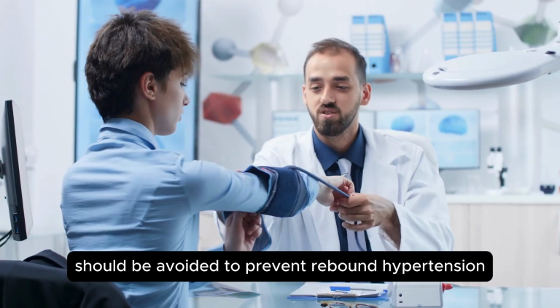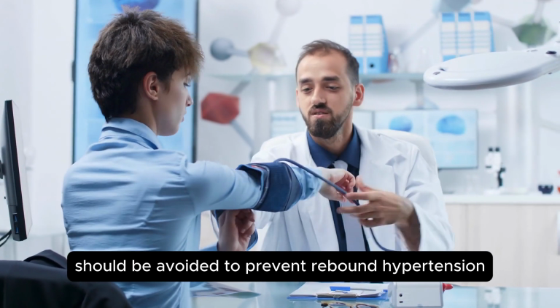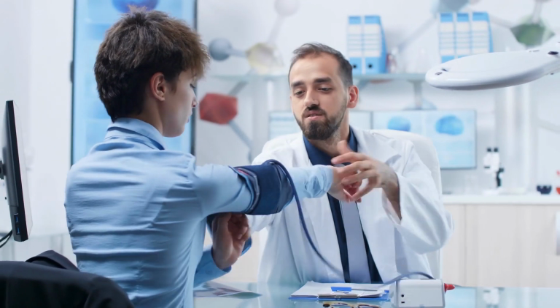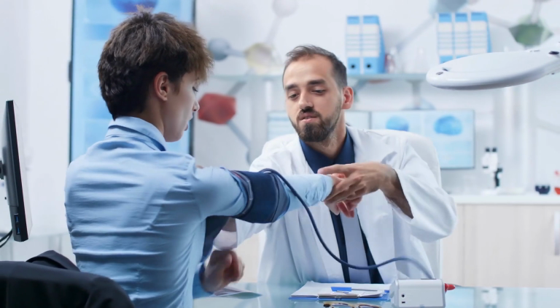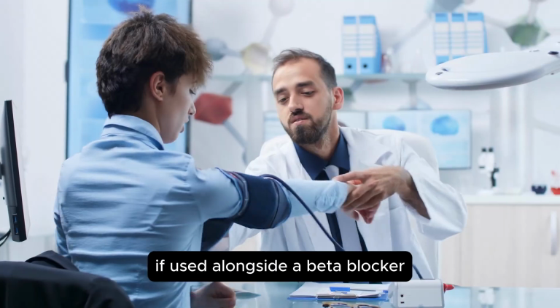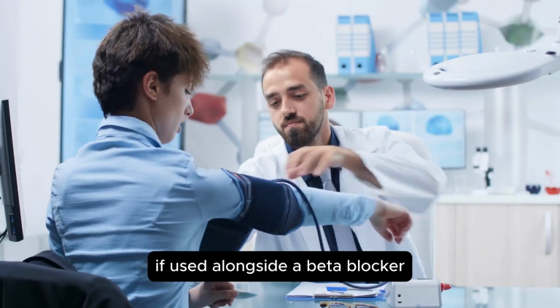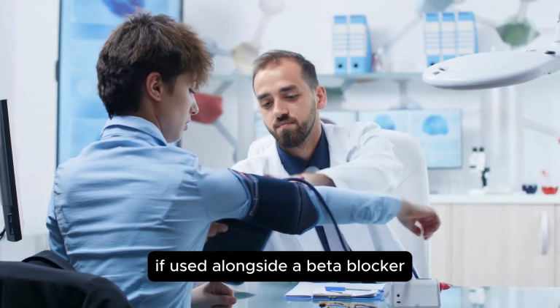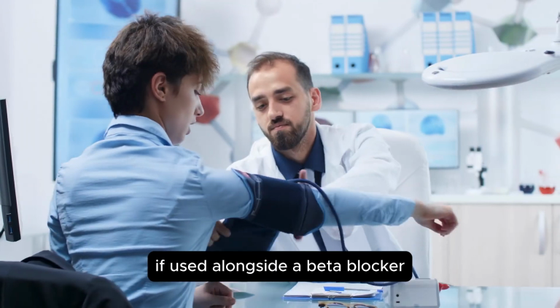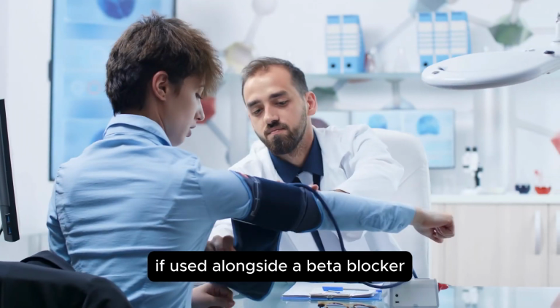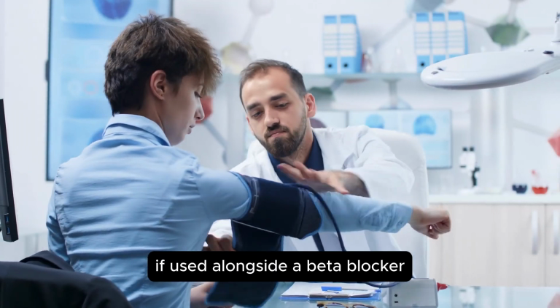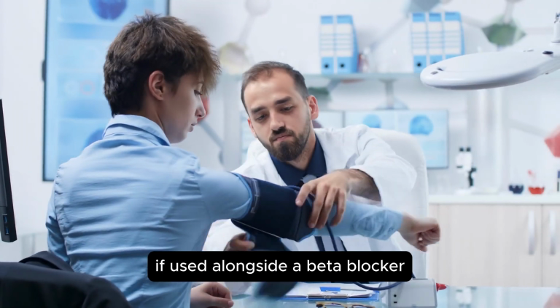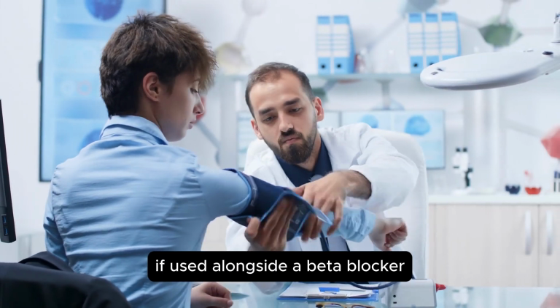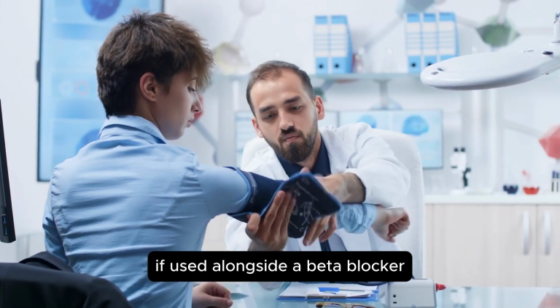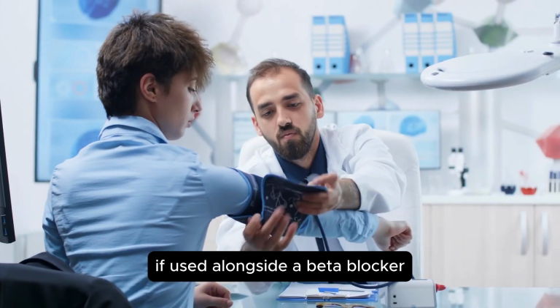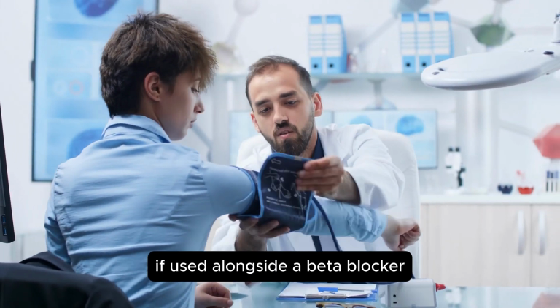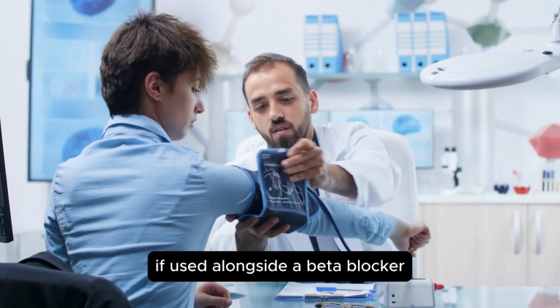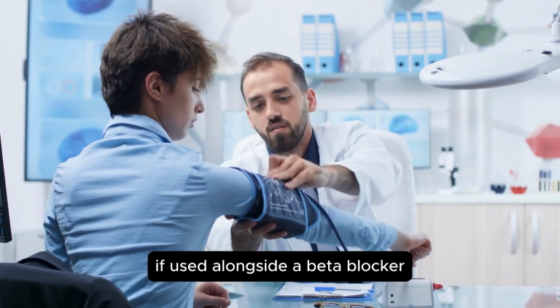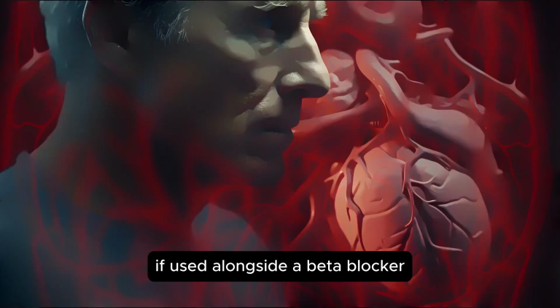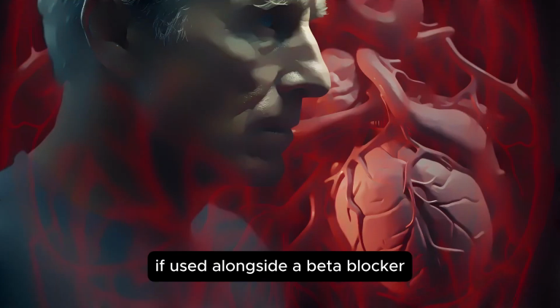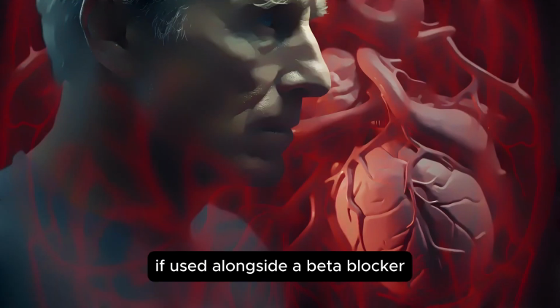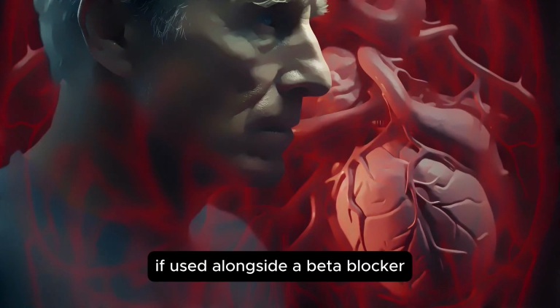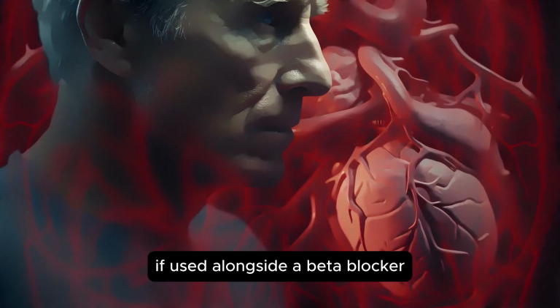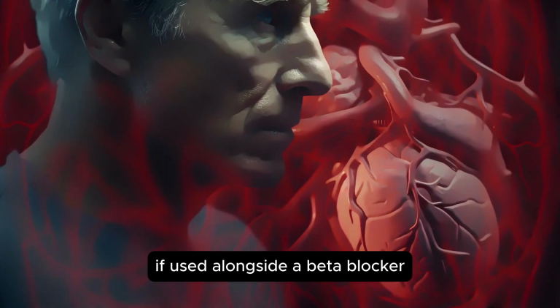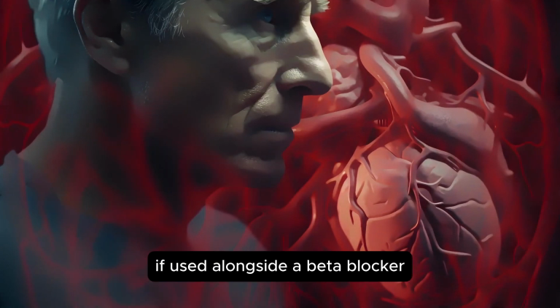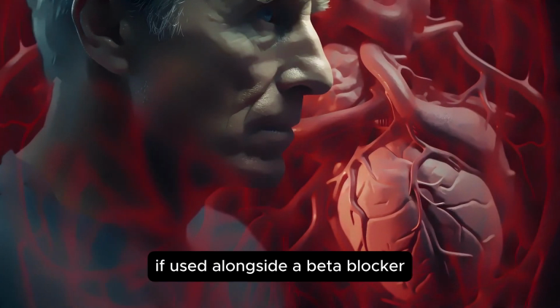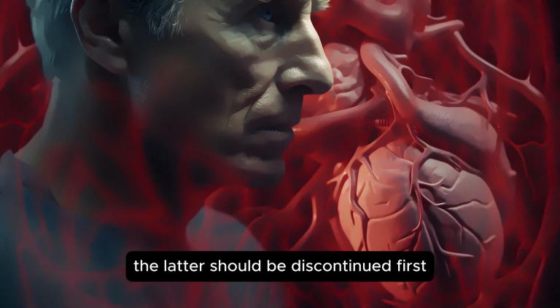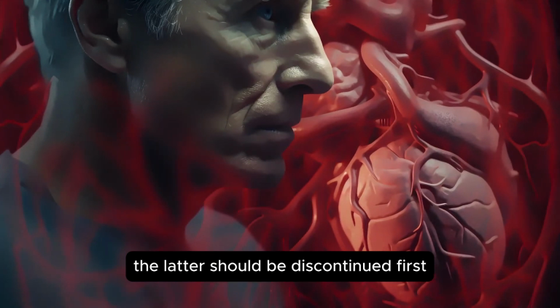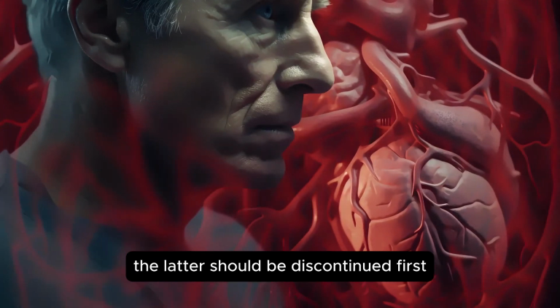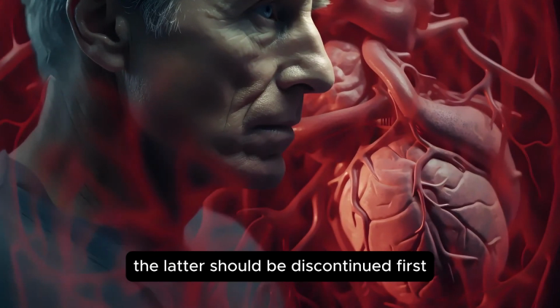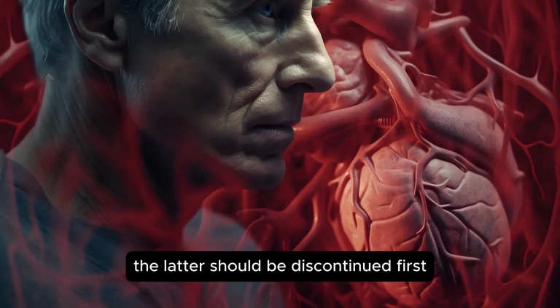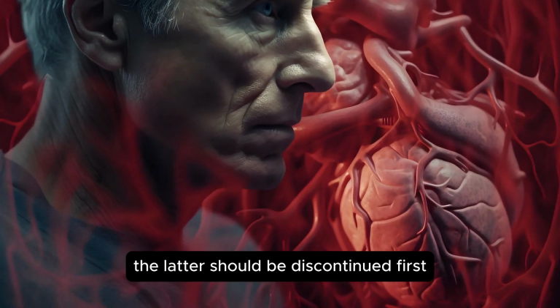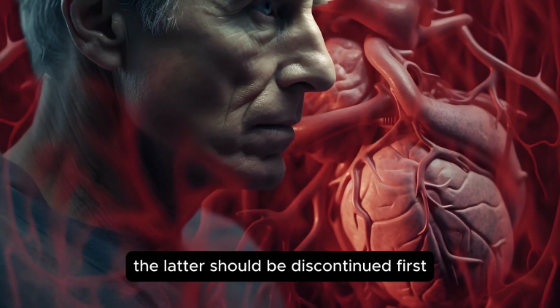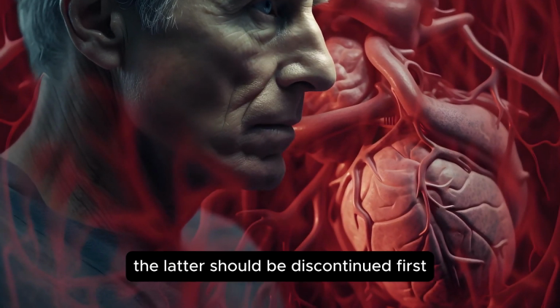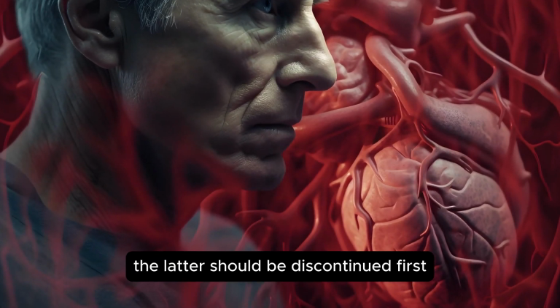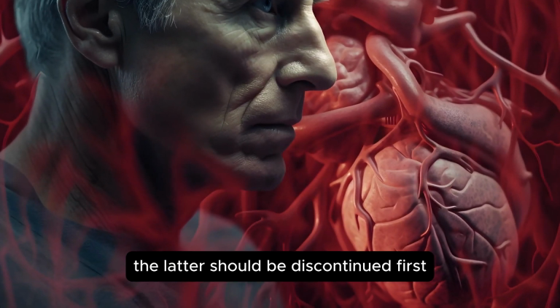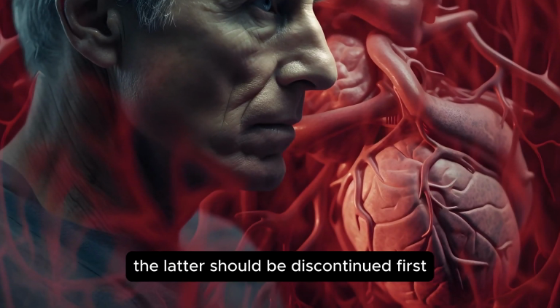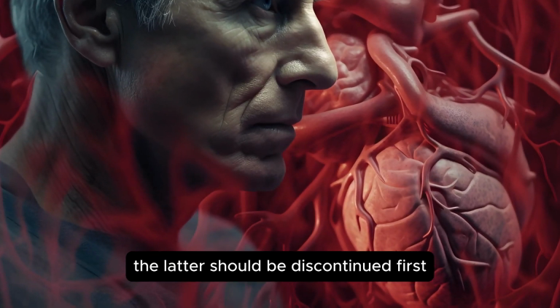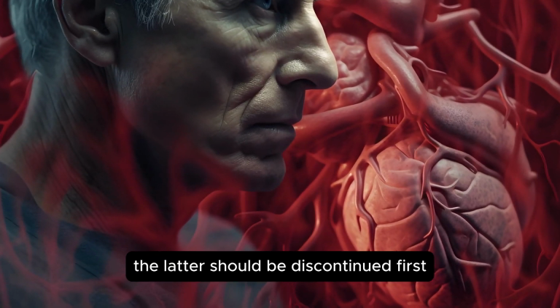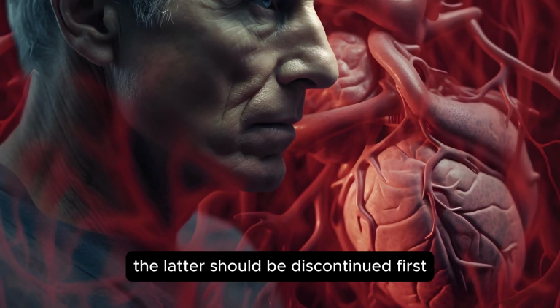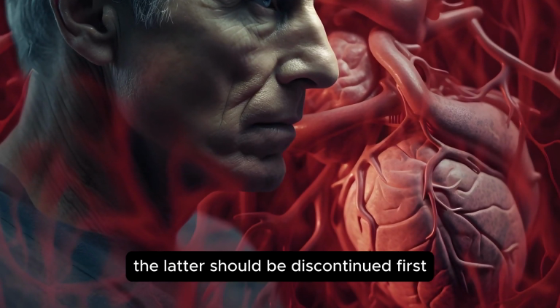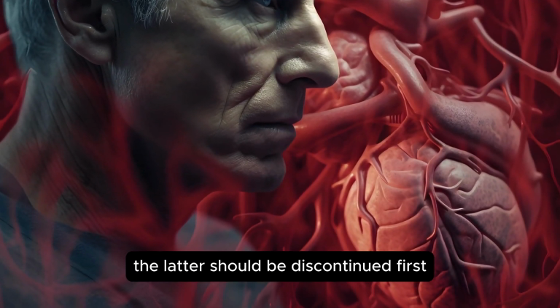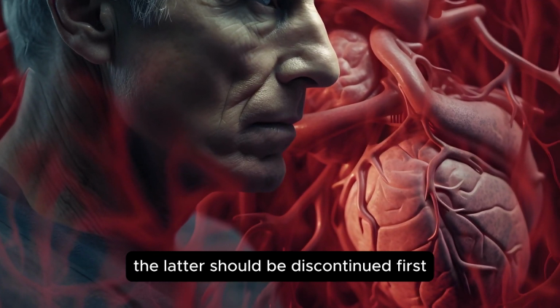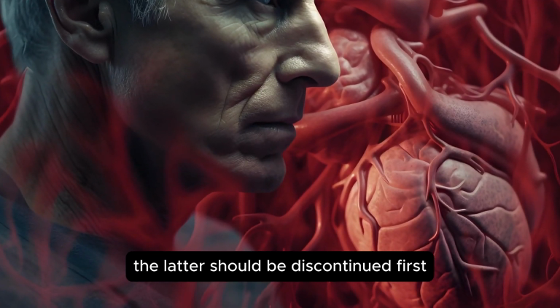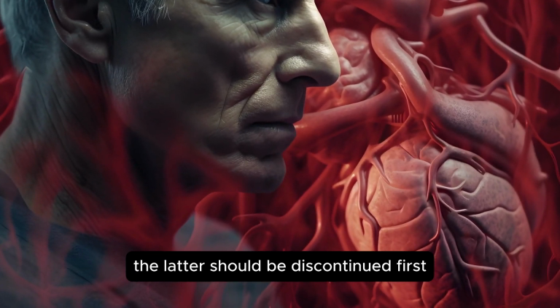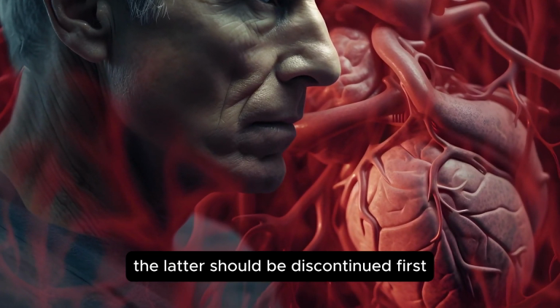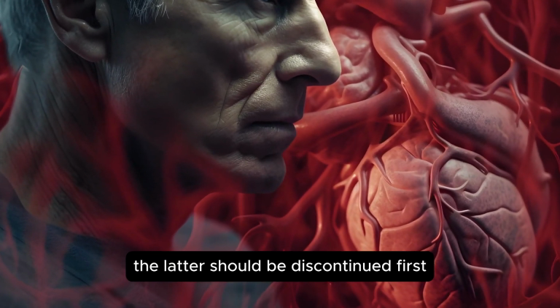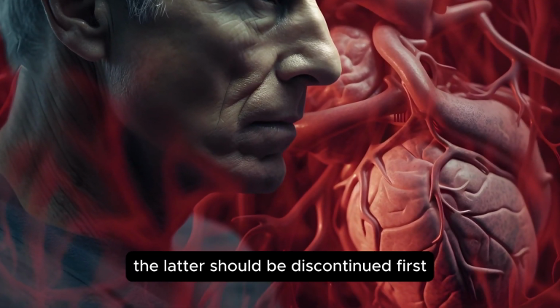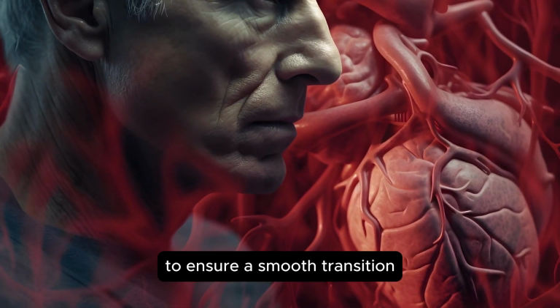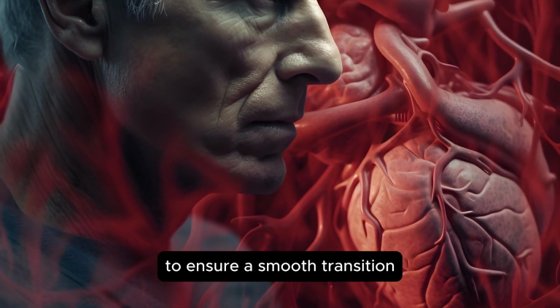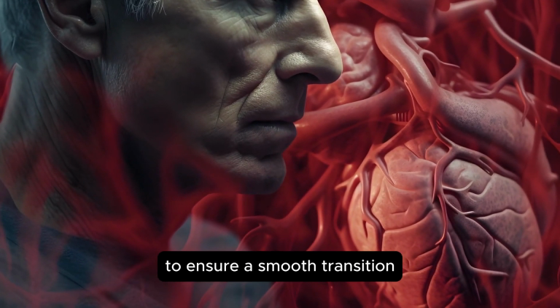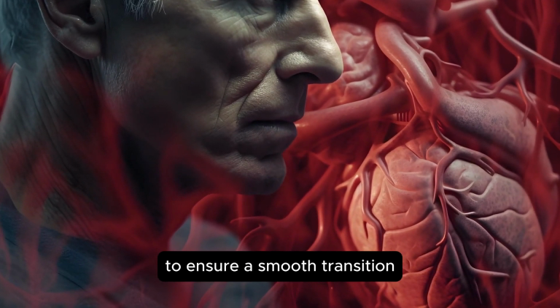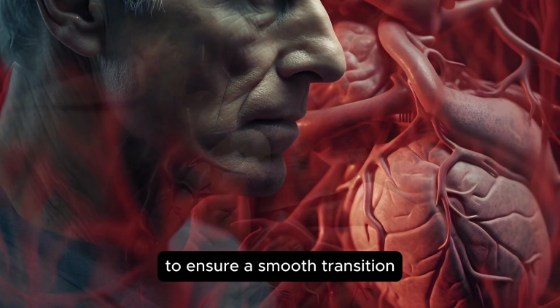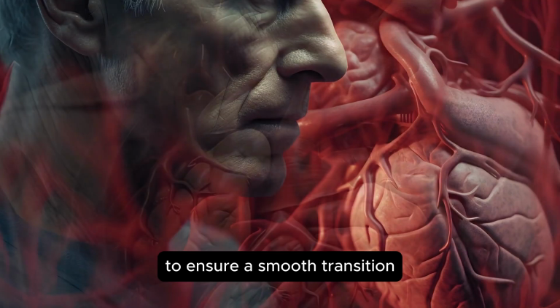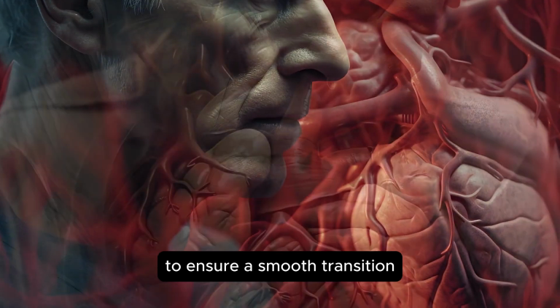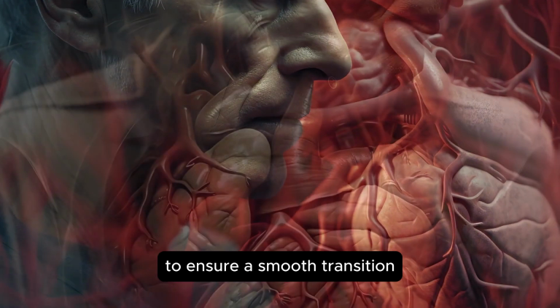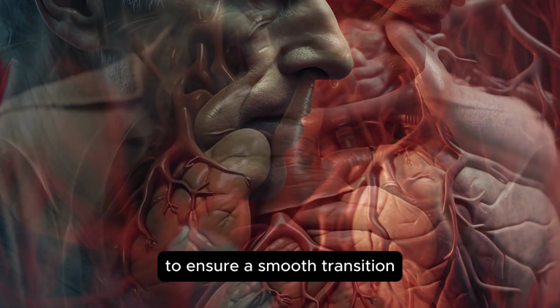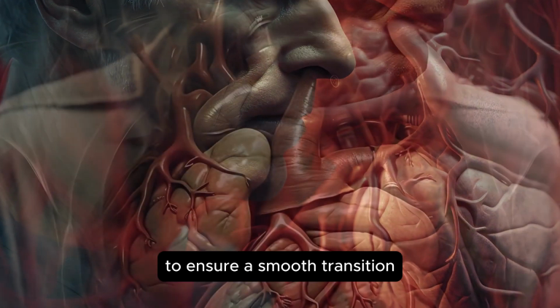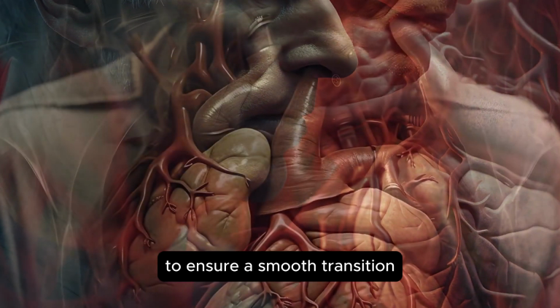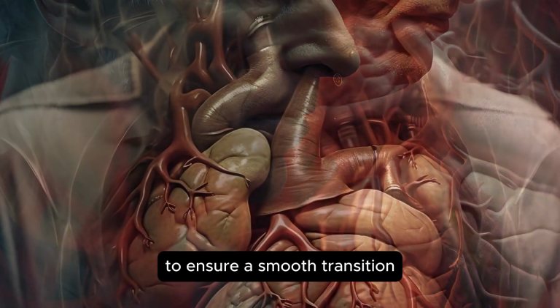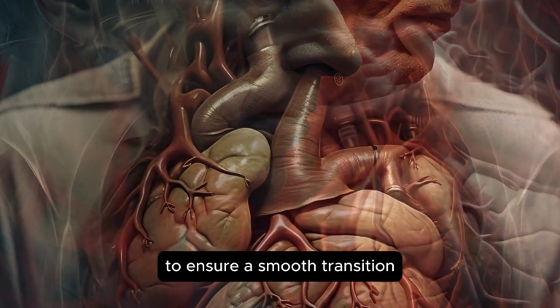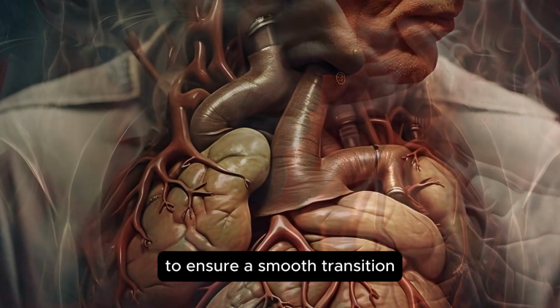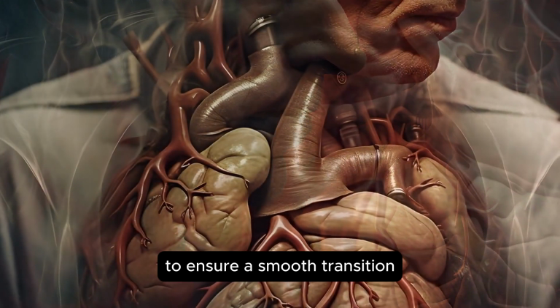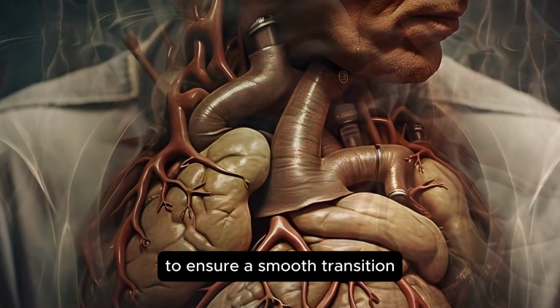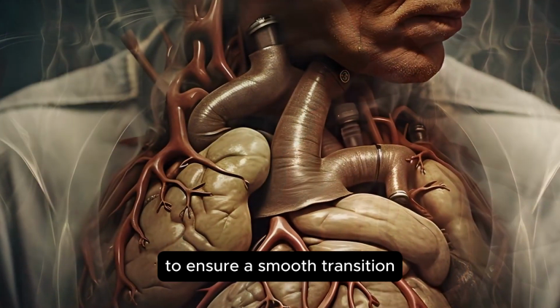If used alongside a beta blocker, the latter should be discontinued first to ensure a smooth transition.